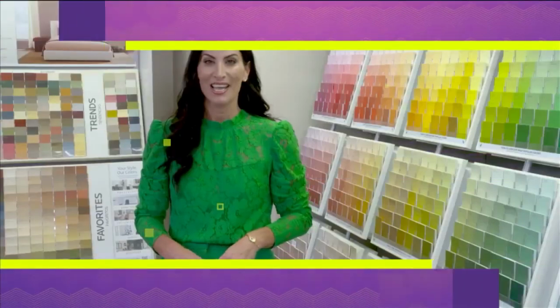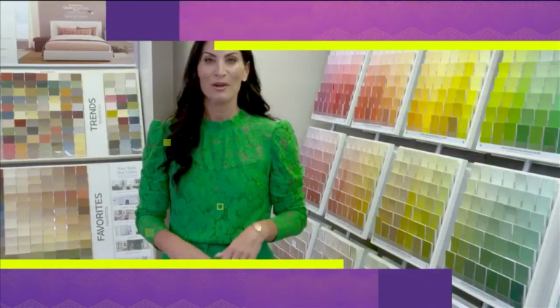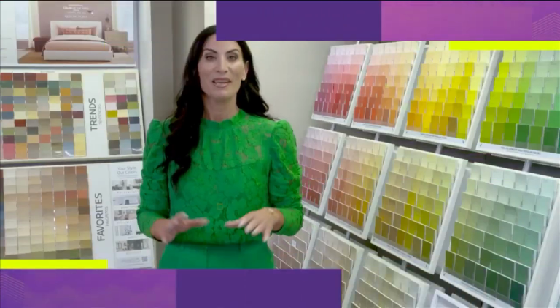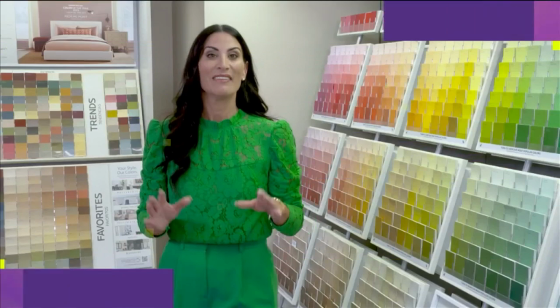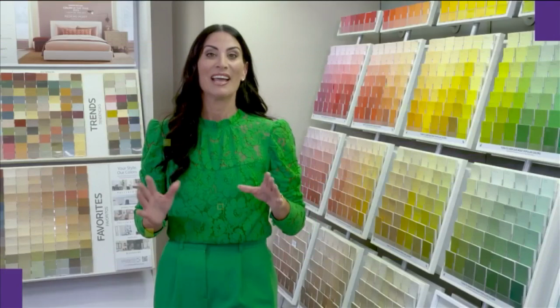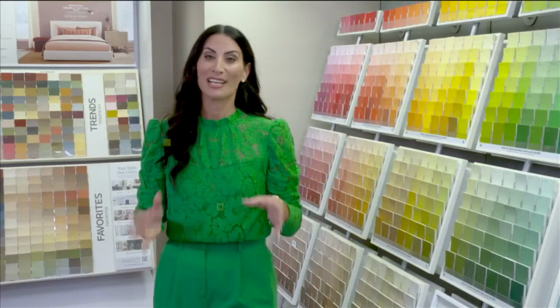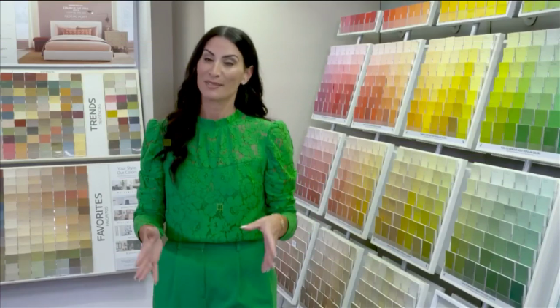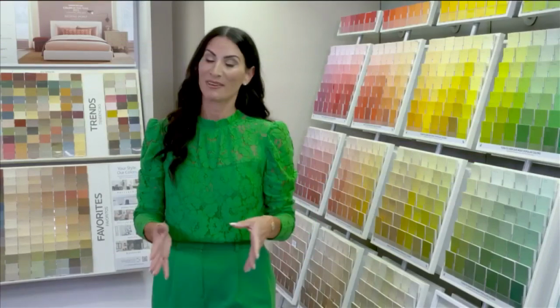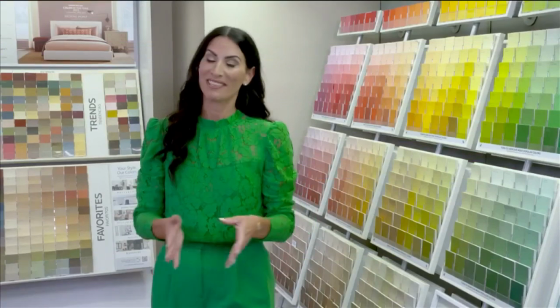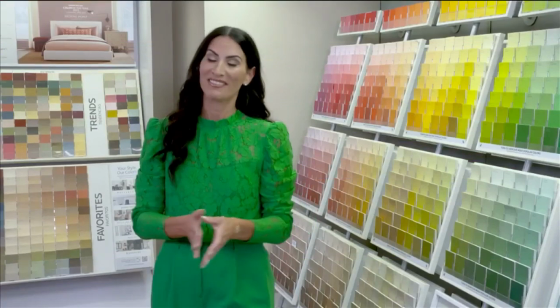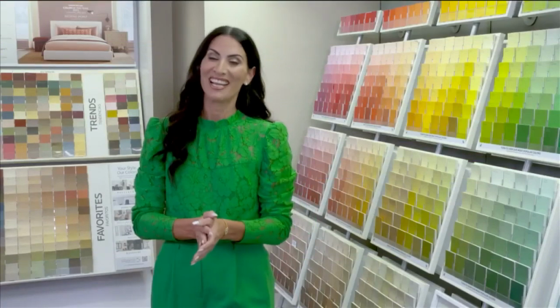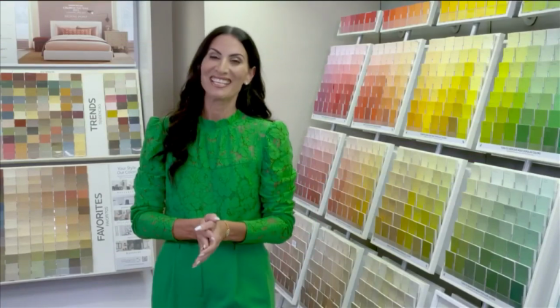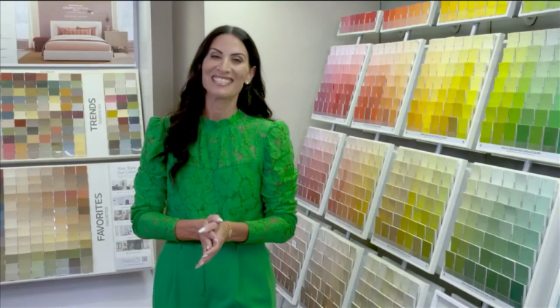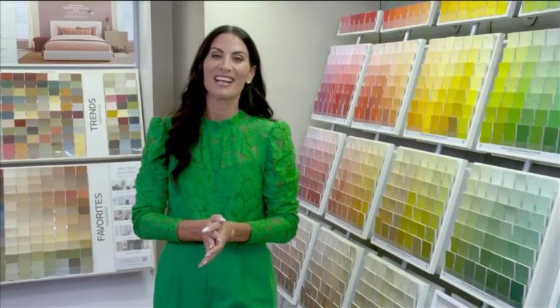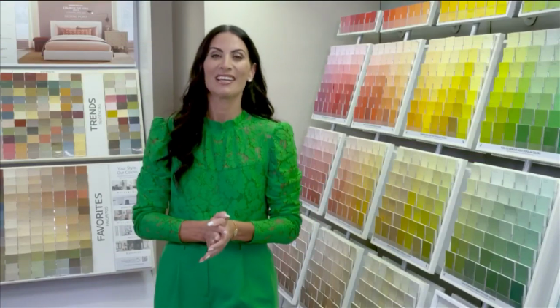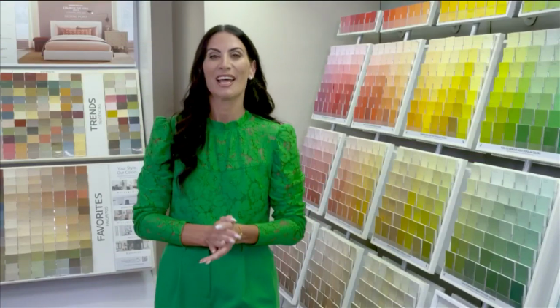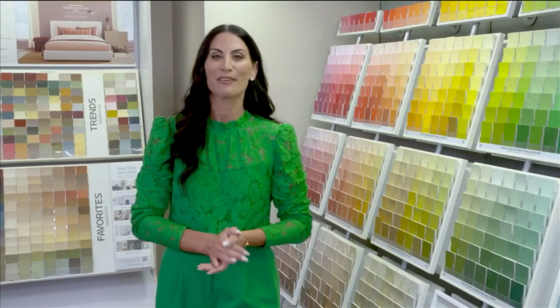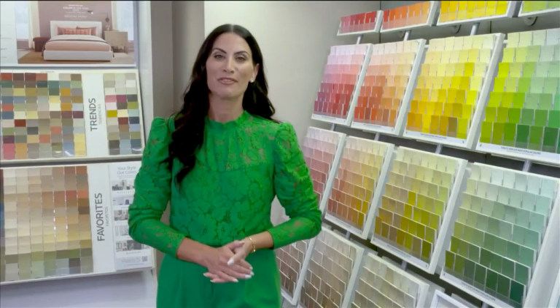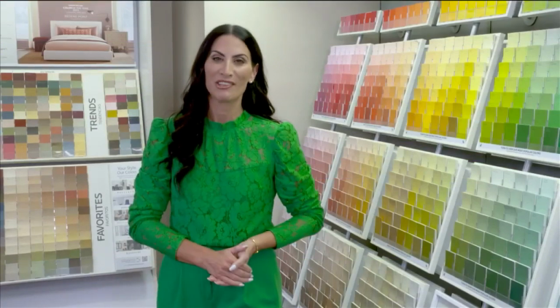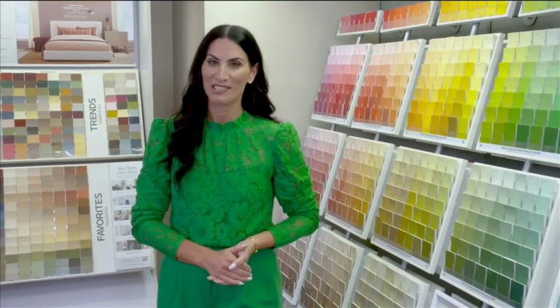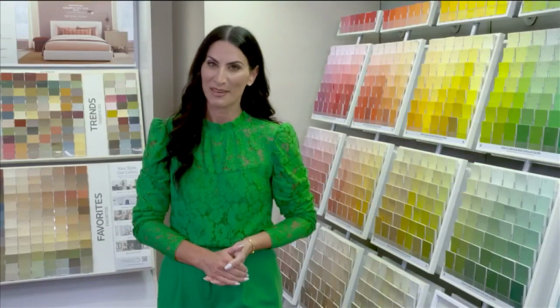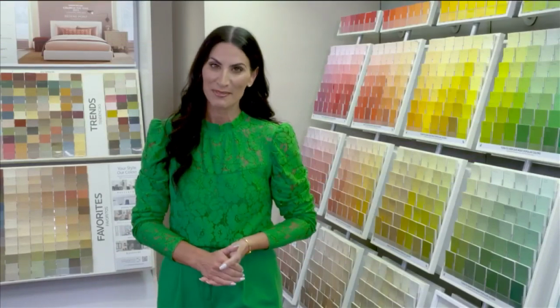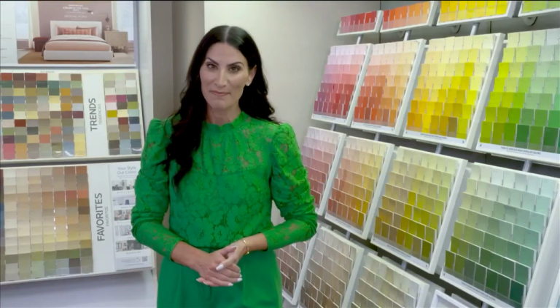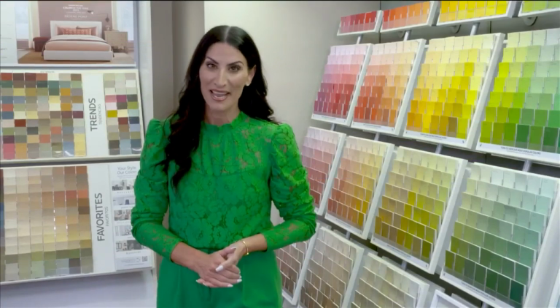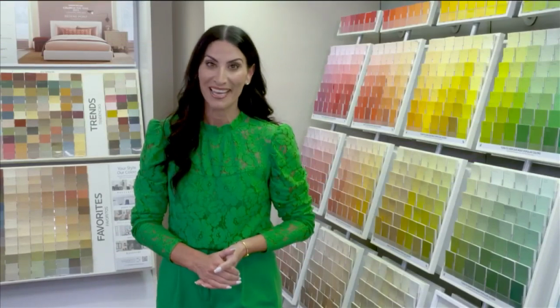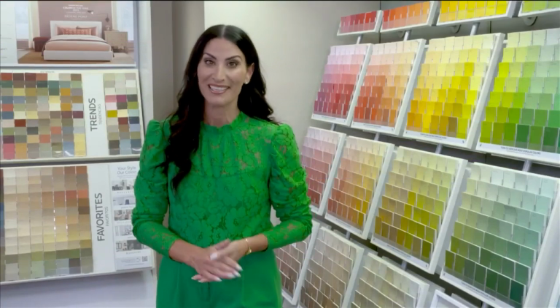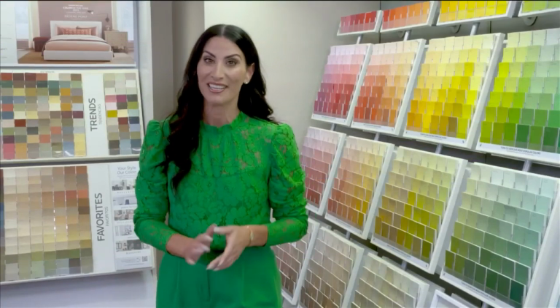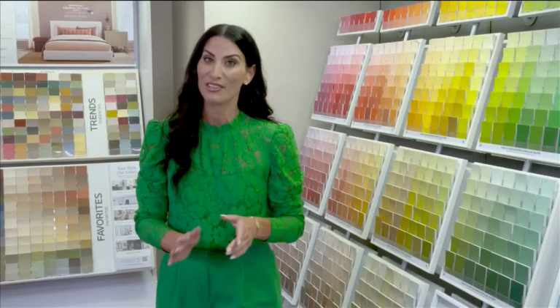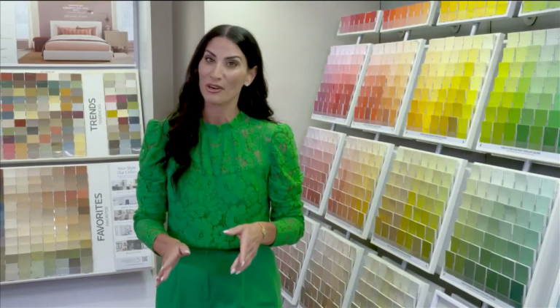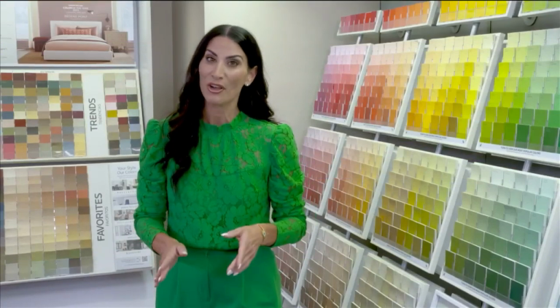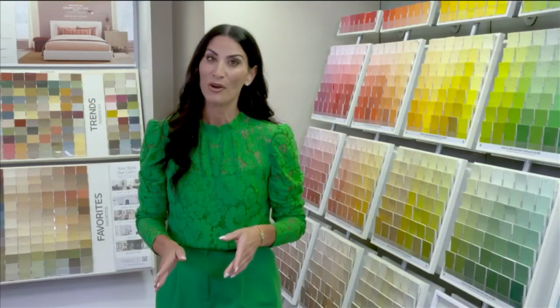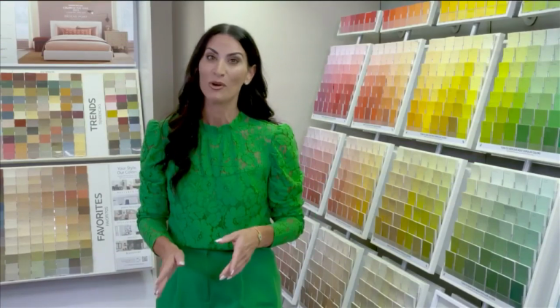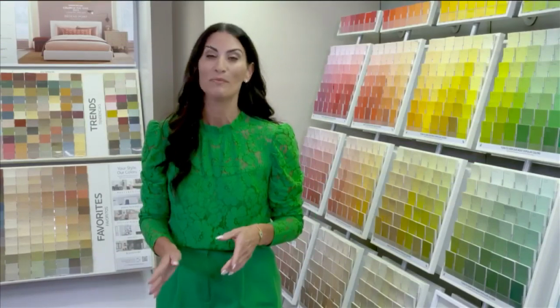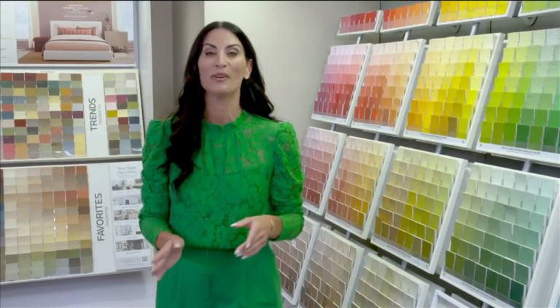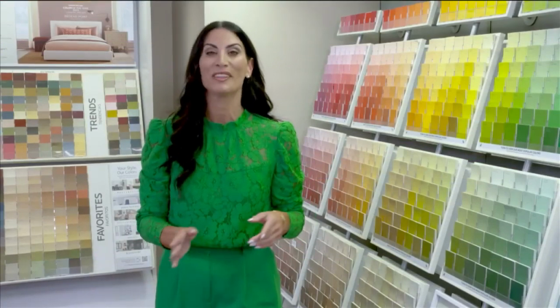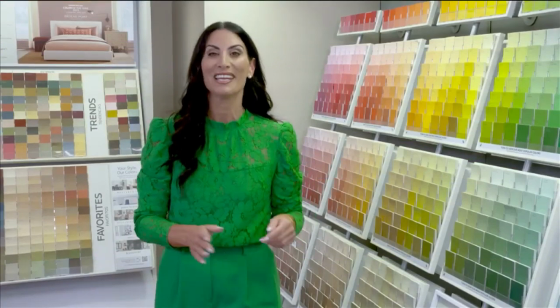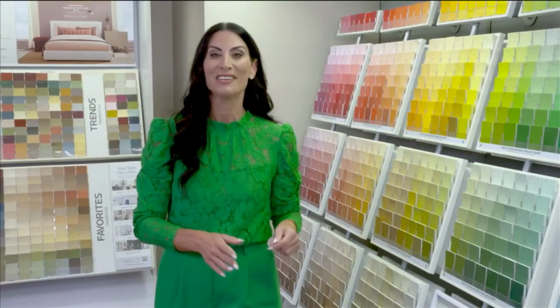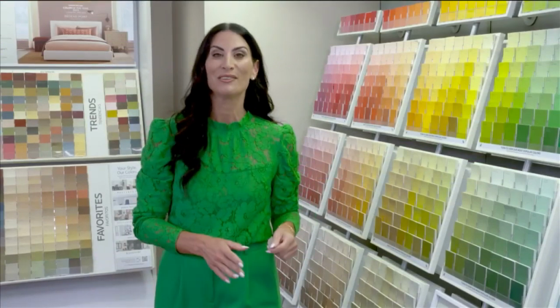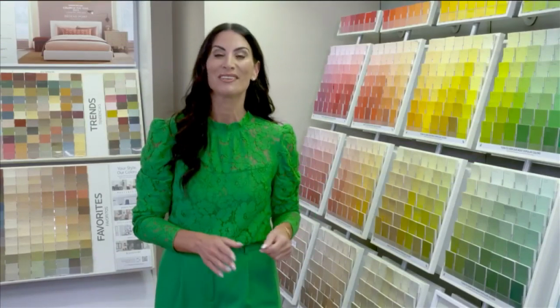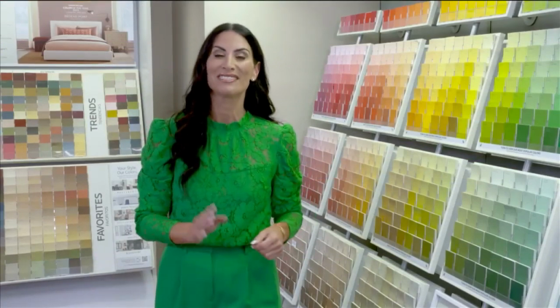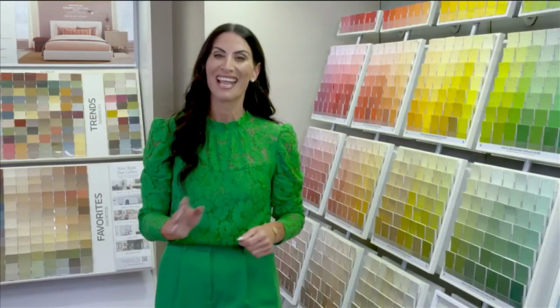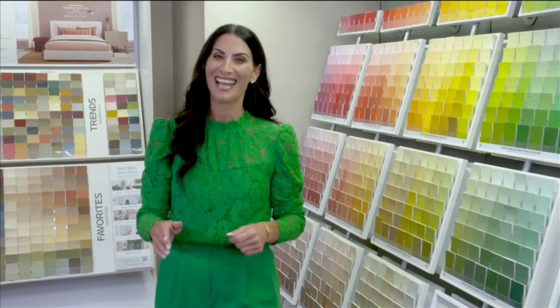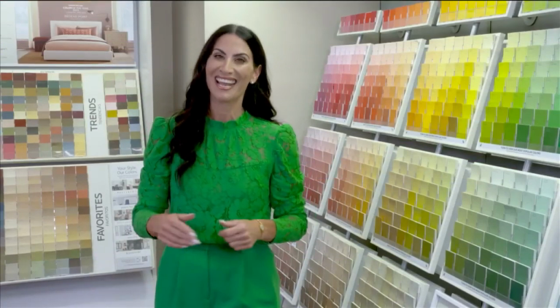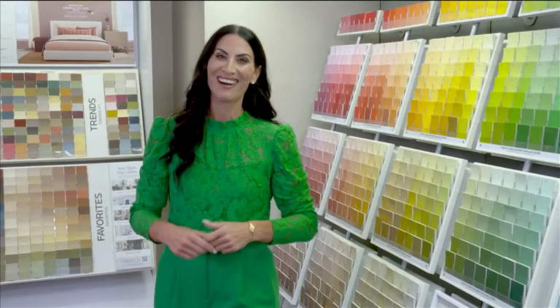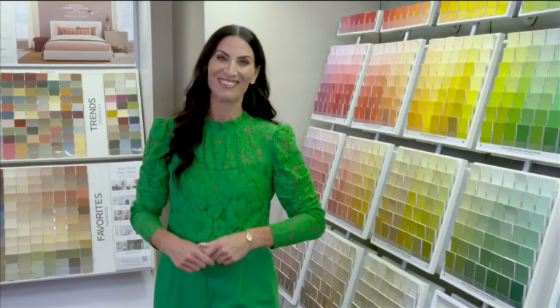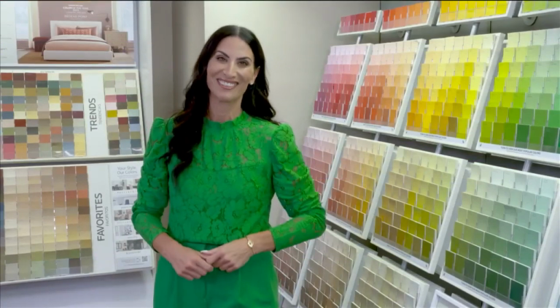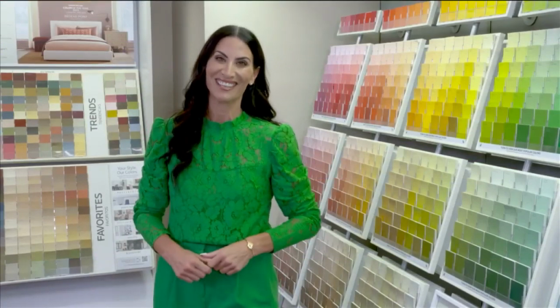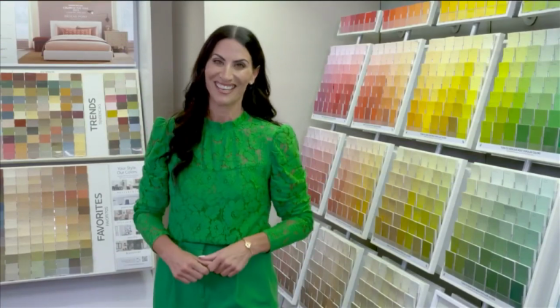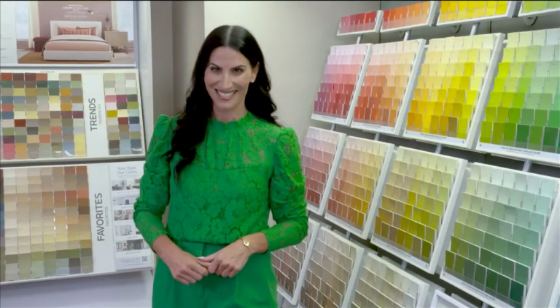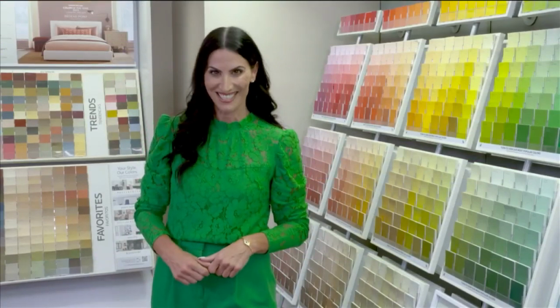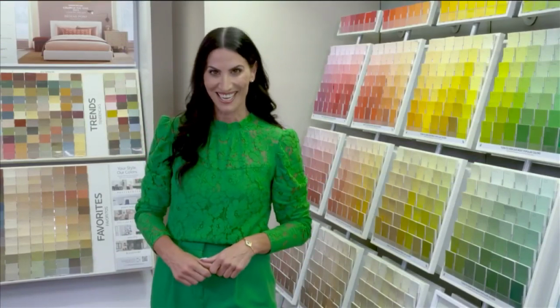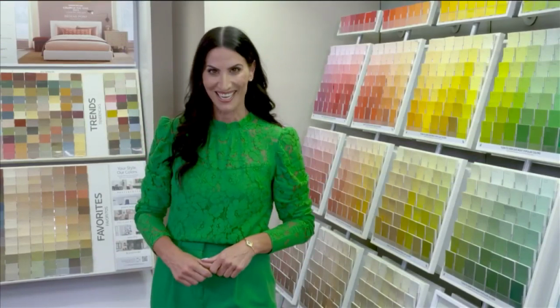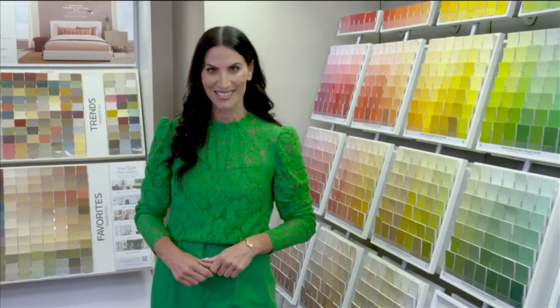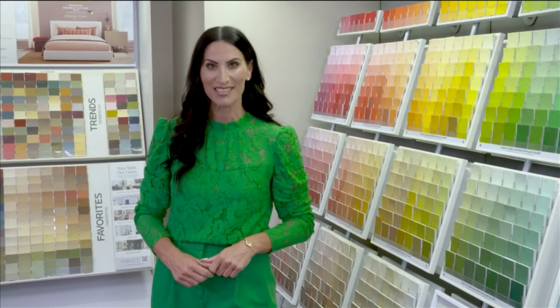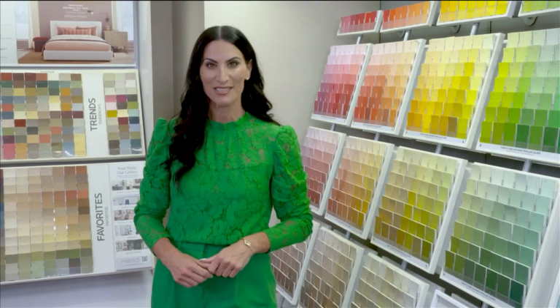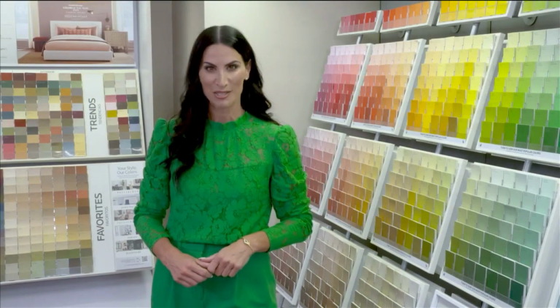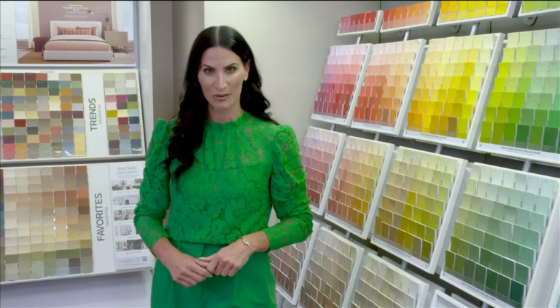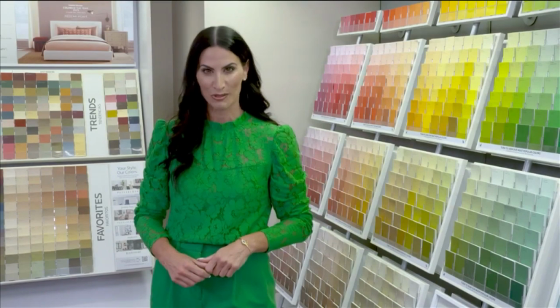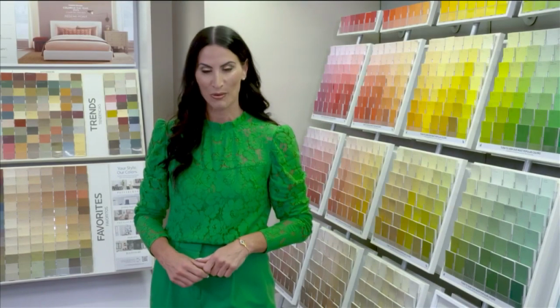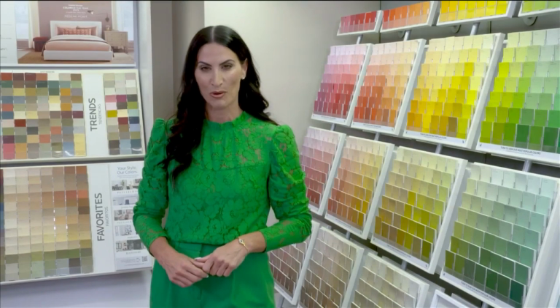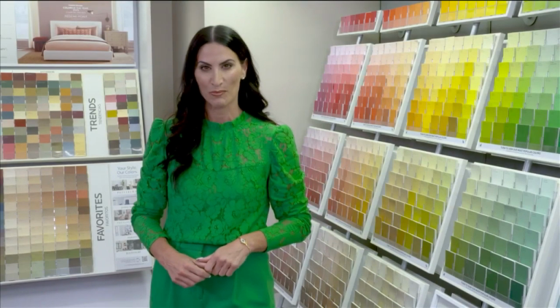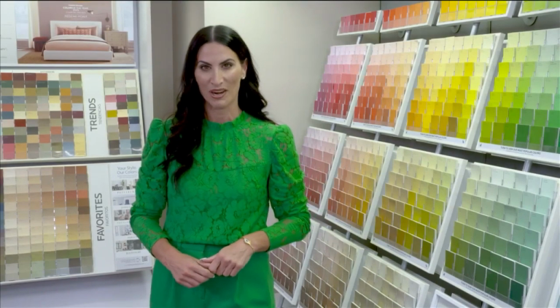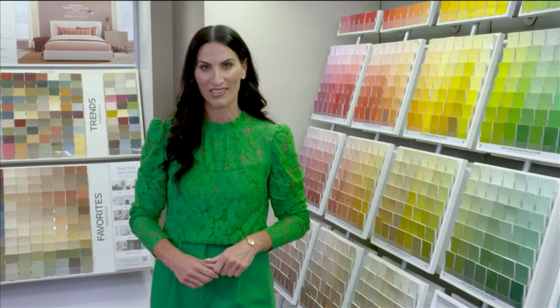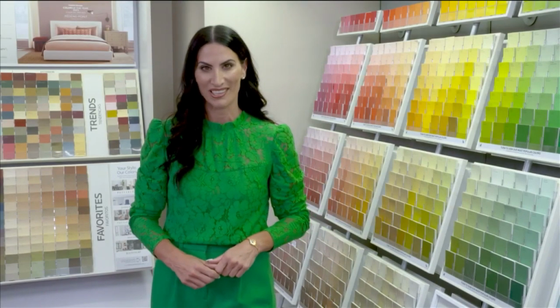We have expert advice on how to freshen up the paint in your home both indoors and out on today's SoFlo Home Project.